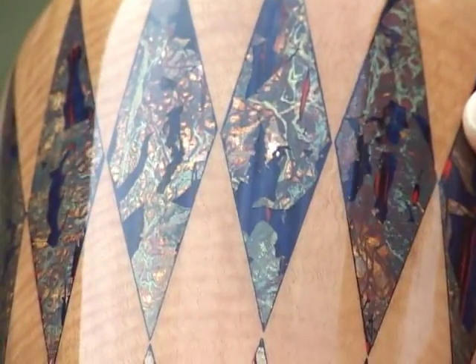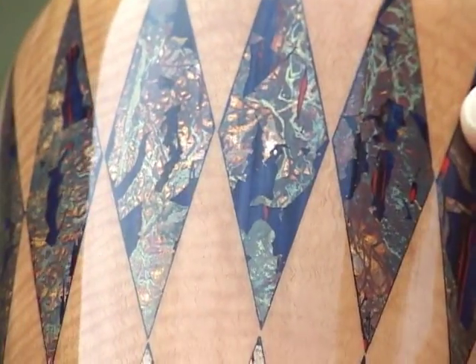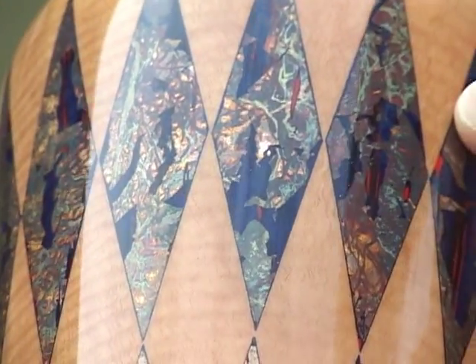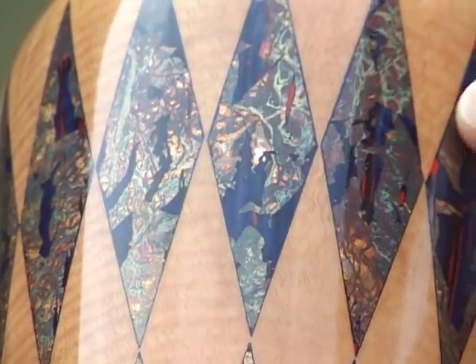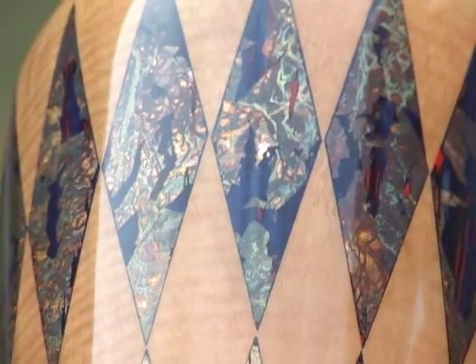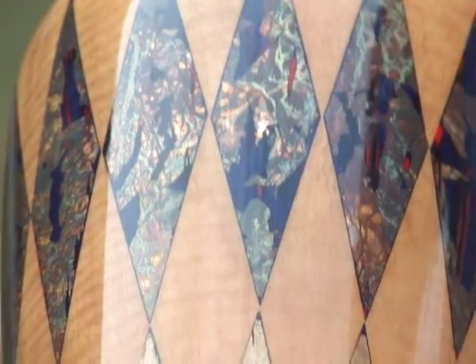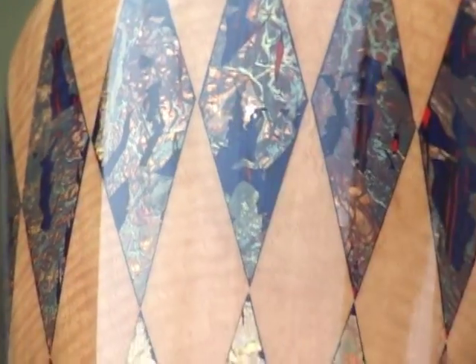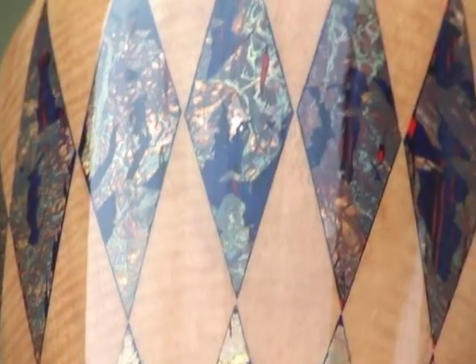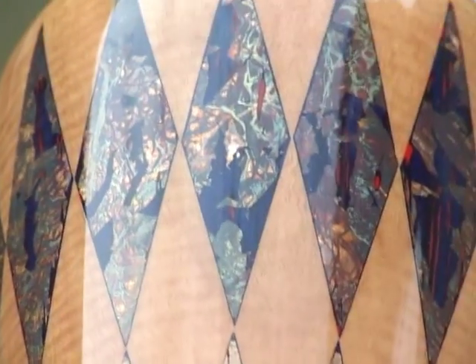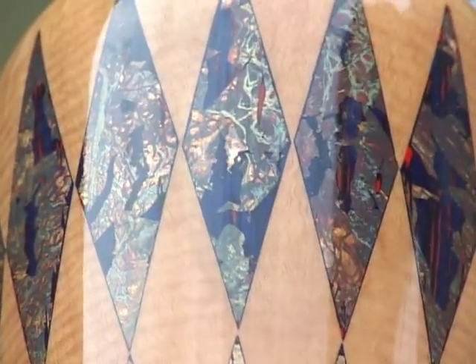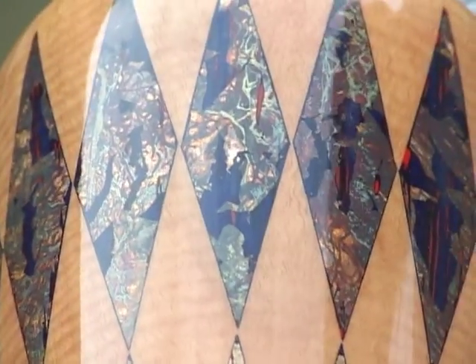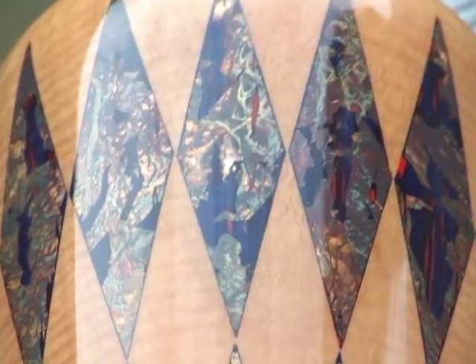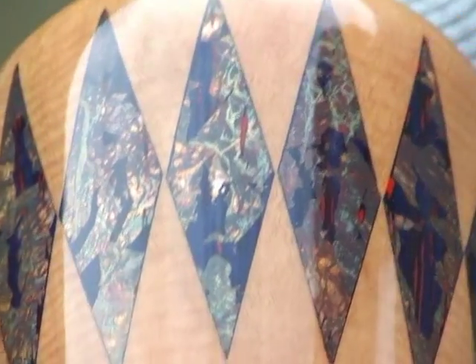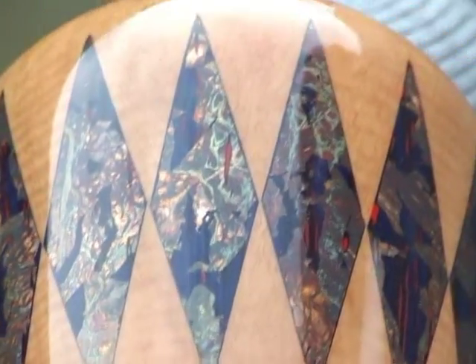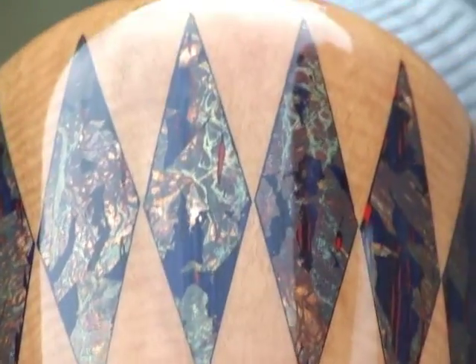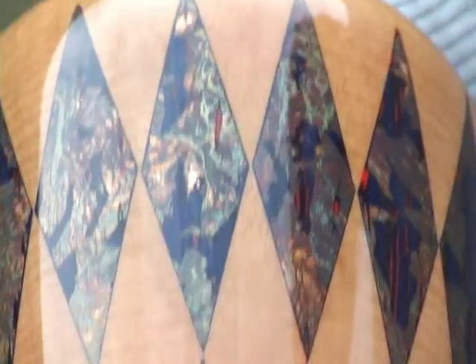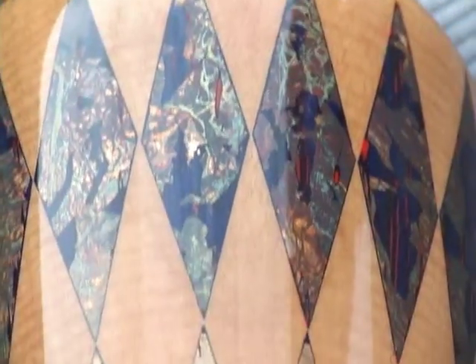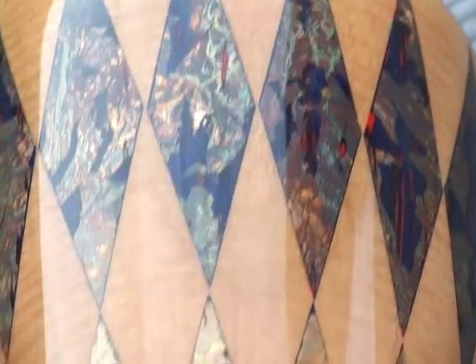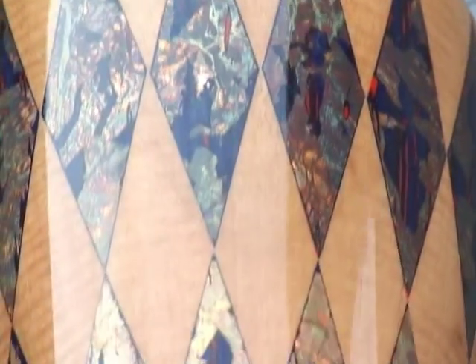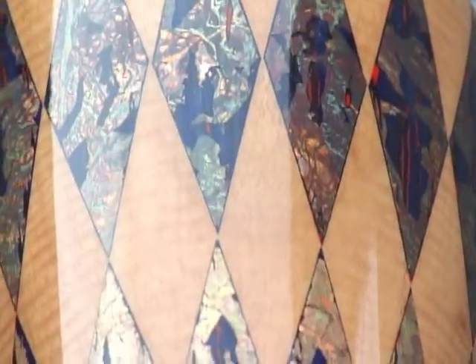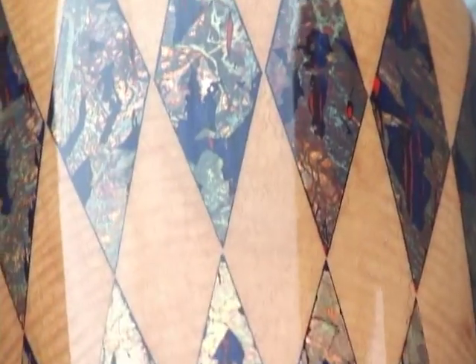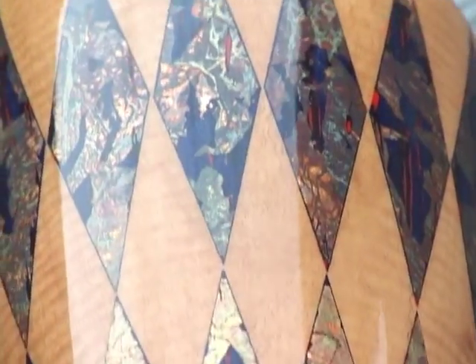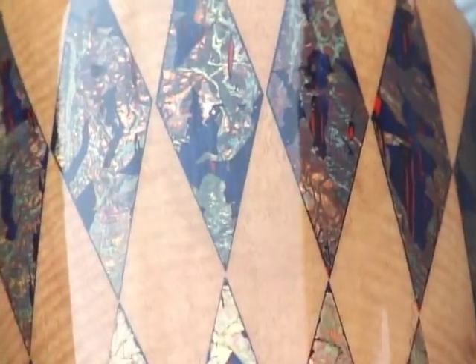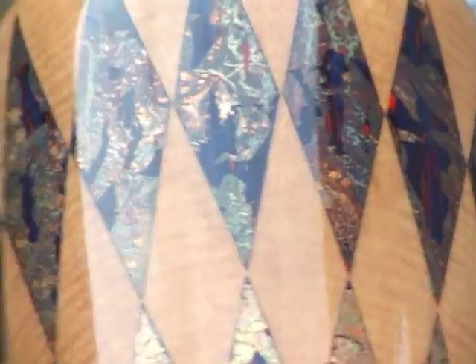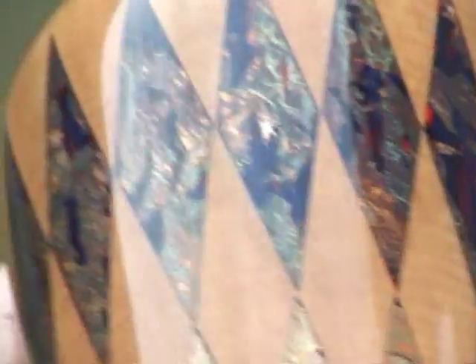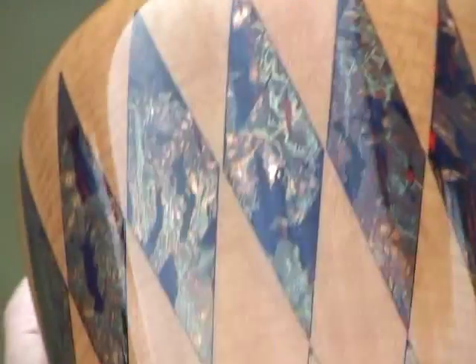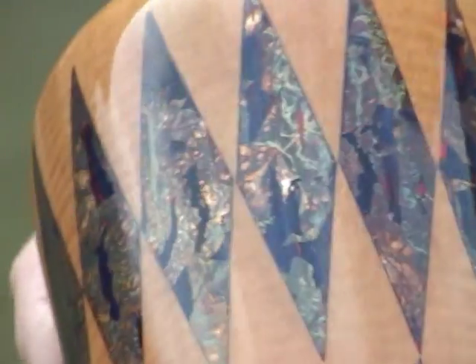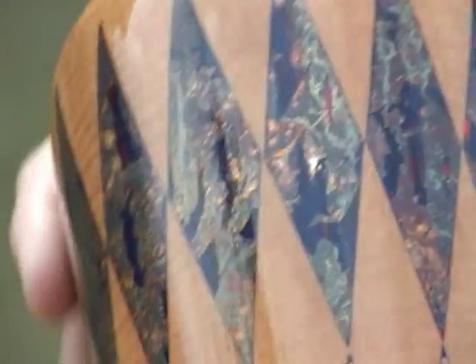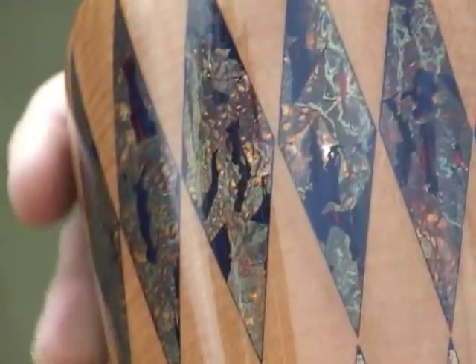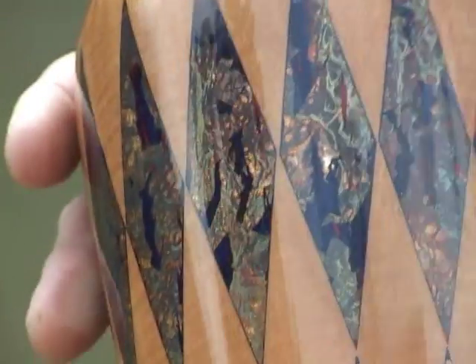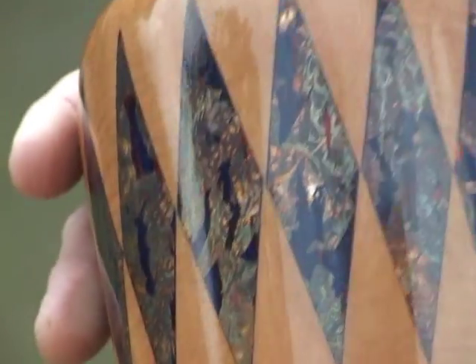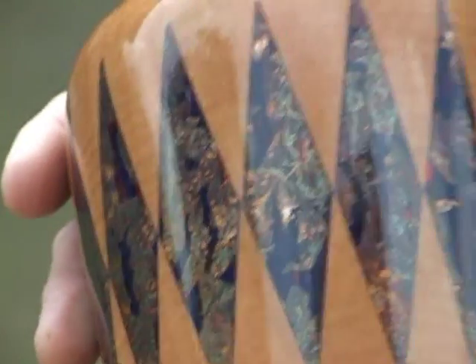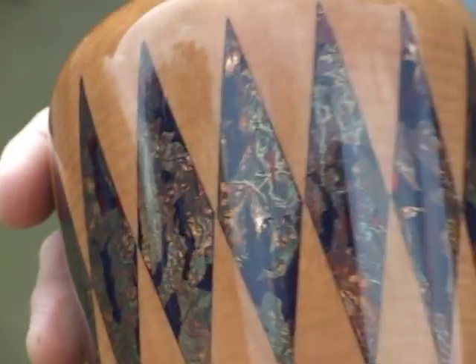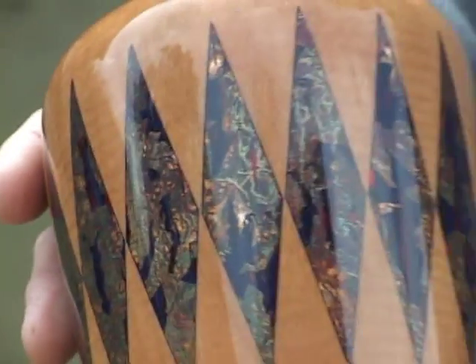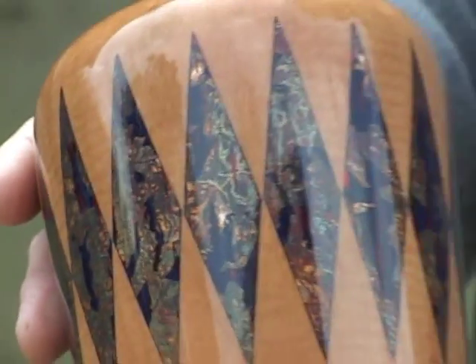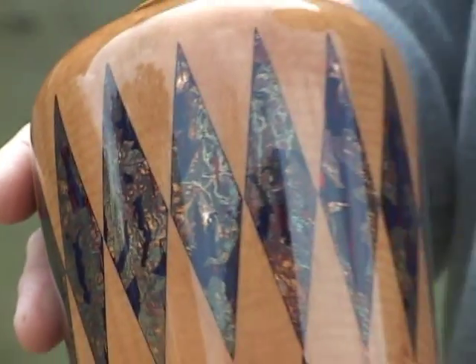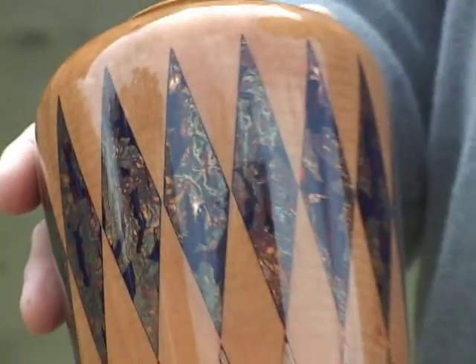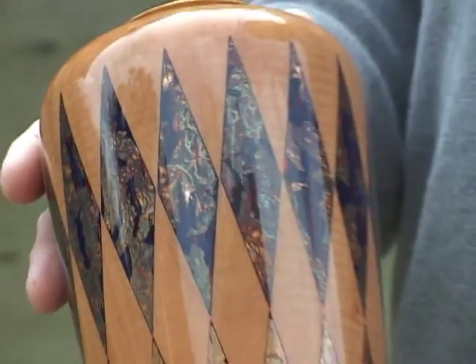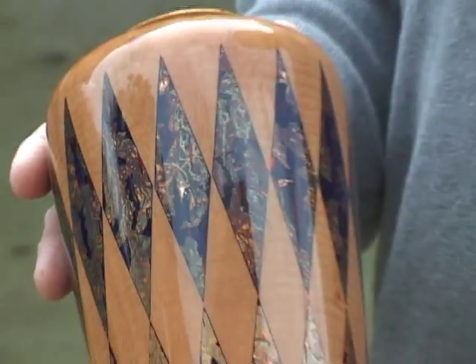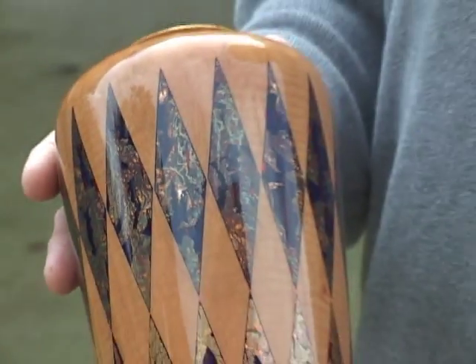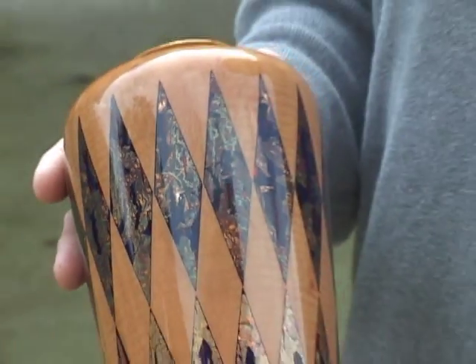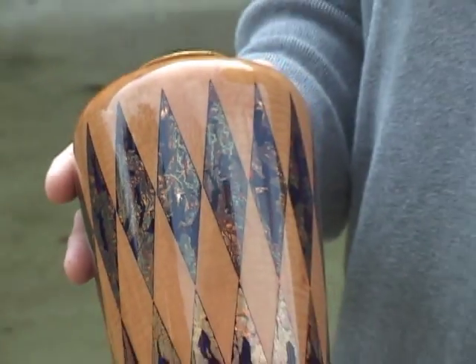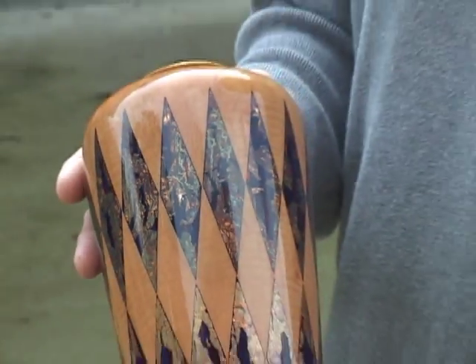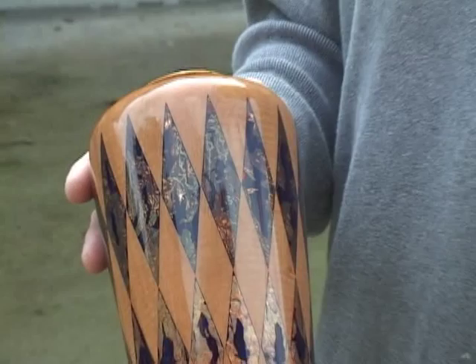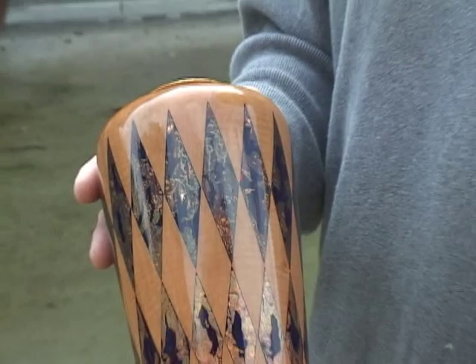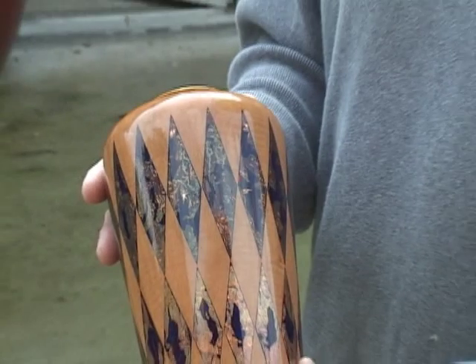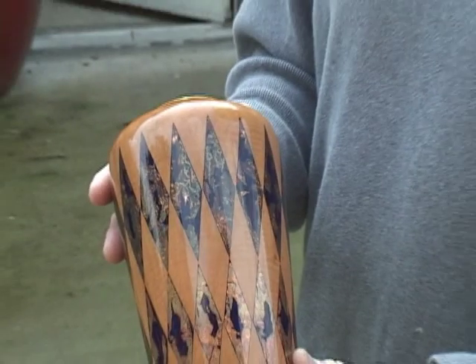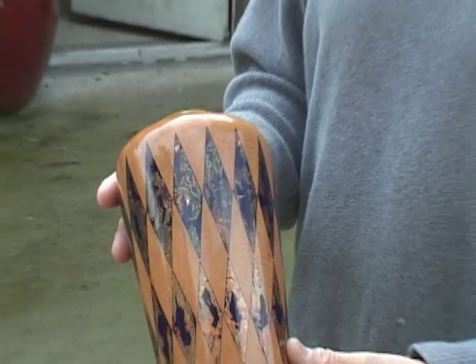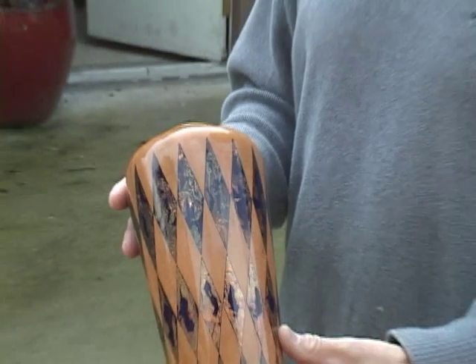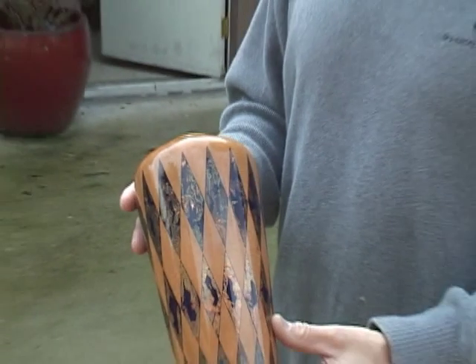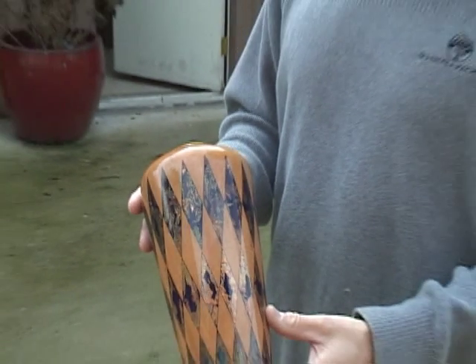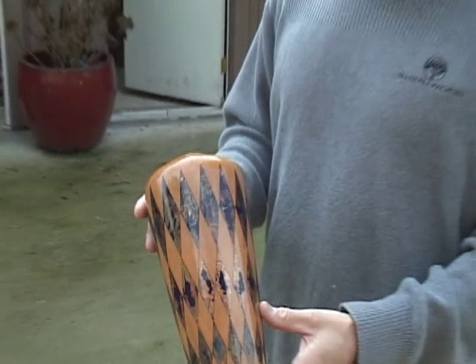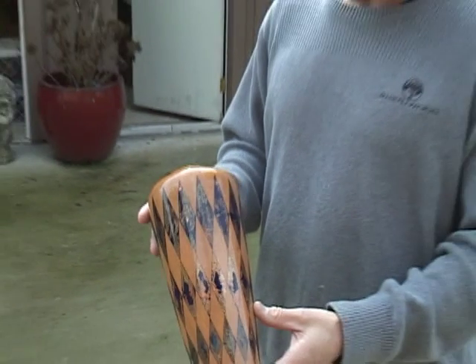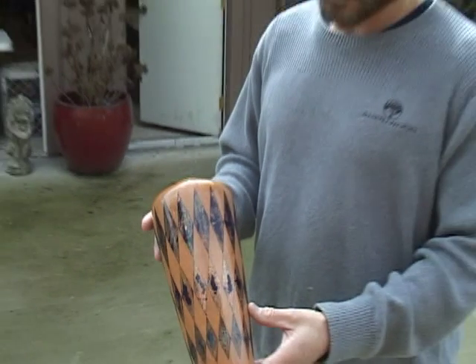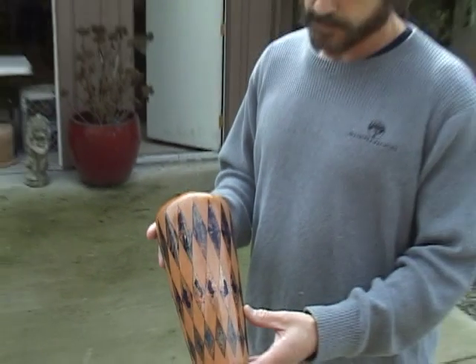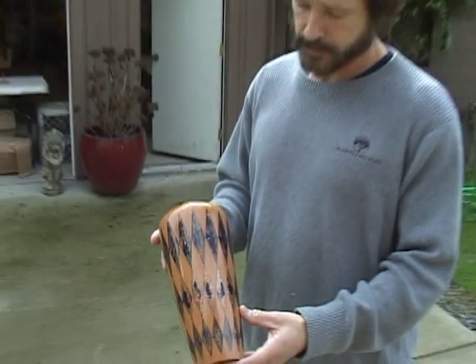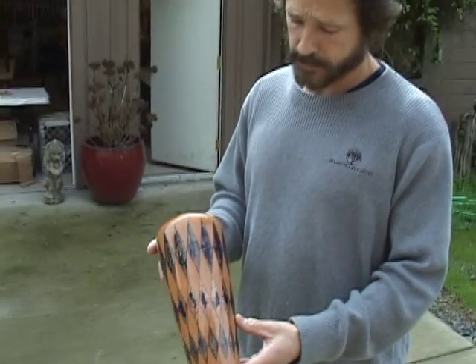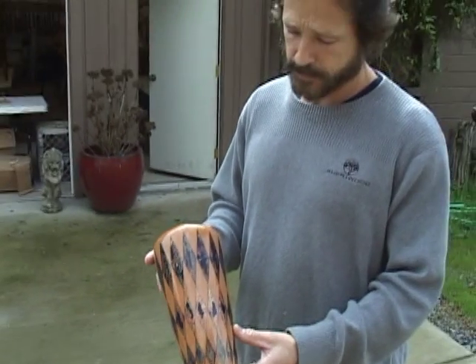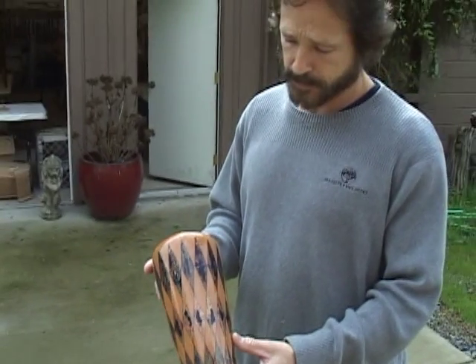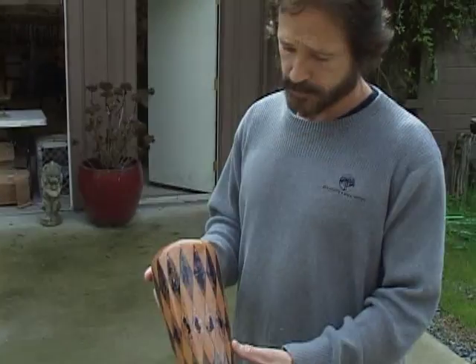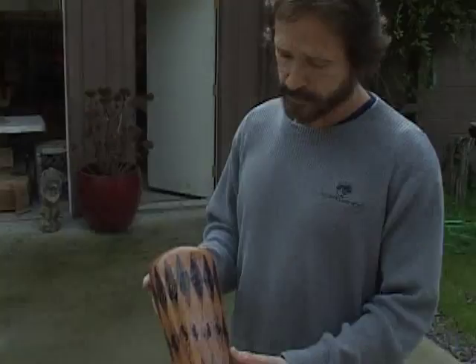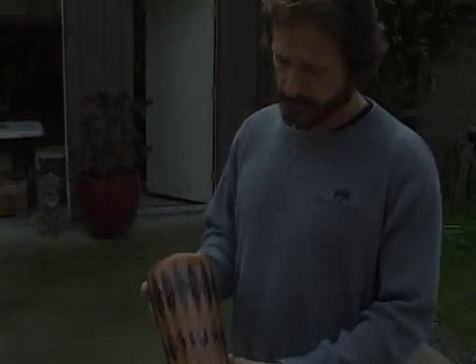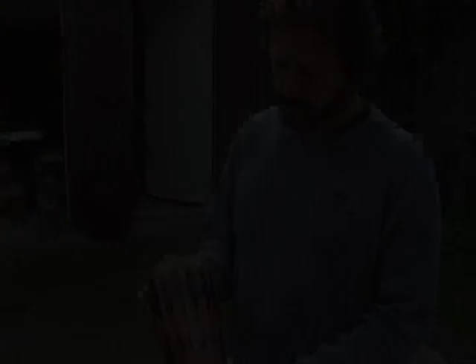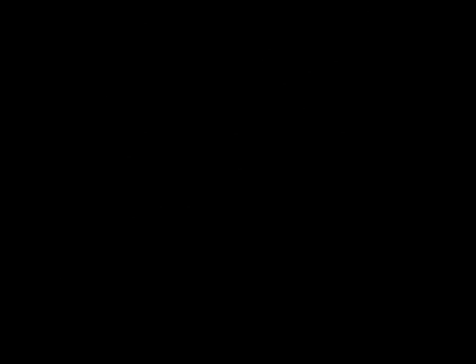These are all techniques that students will learn in our turning and gilding class.